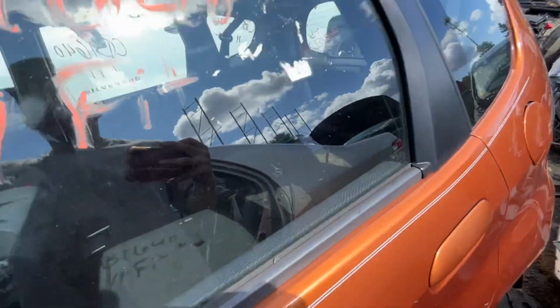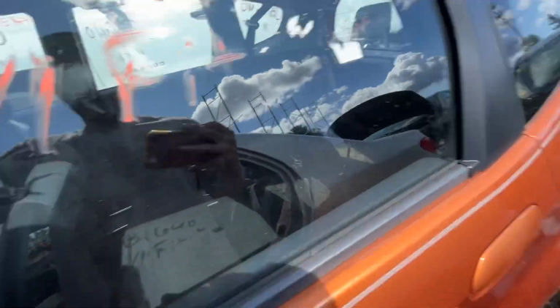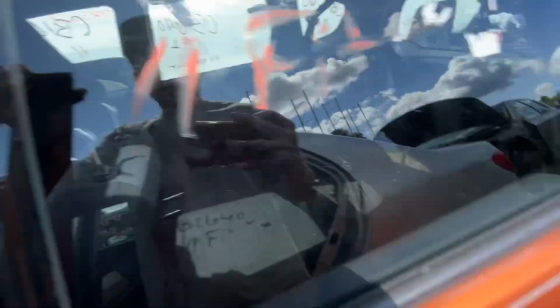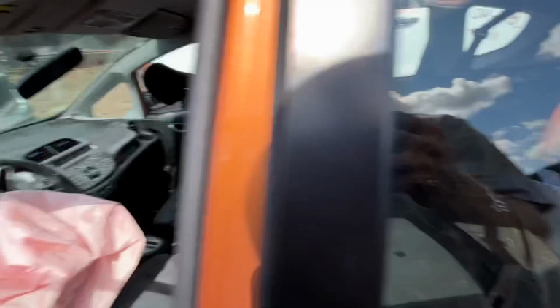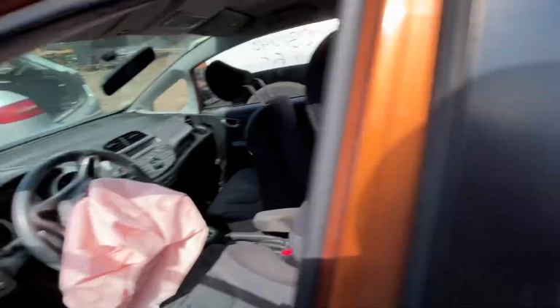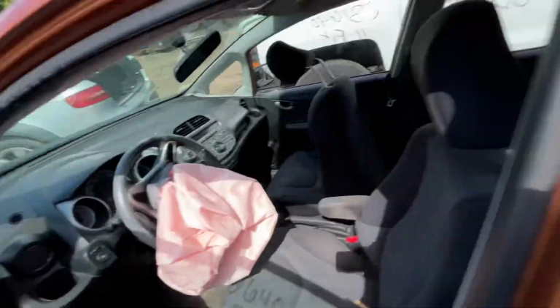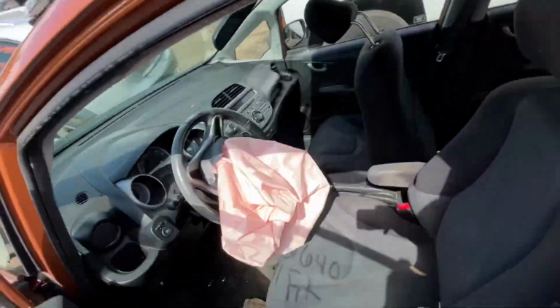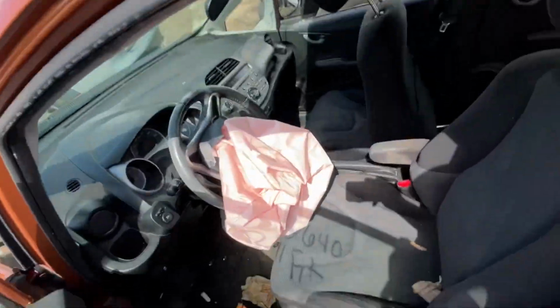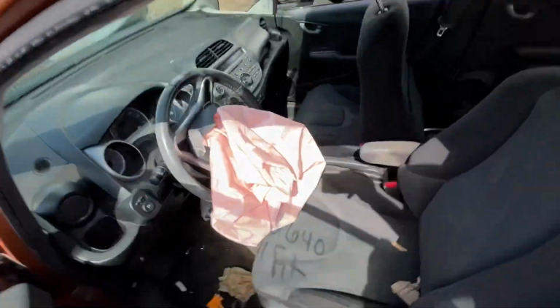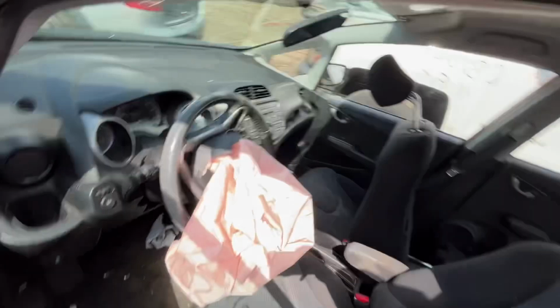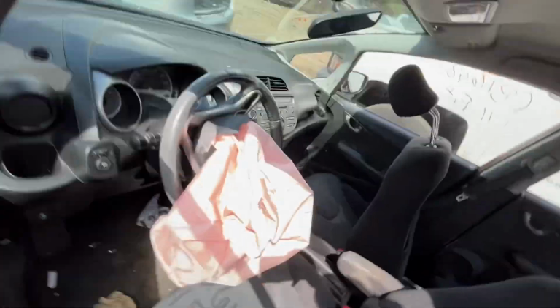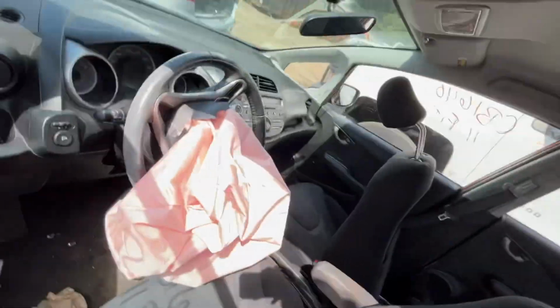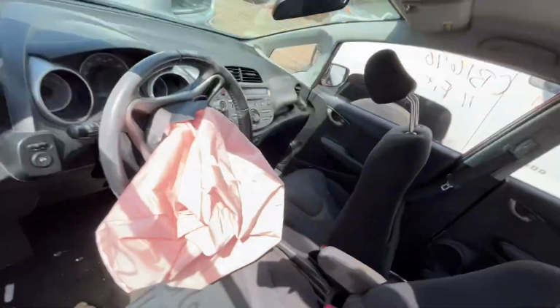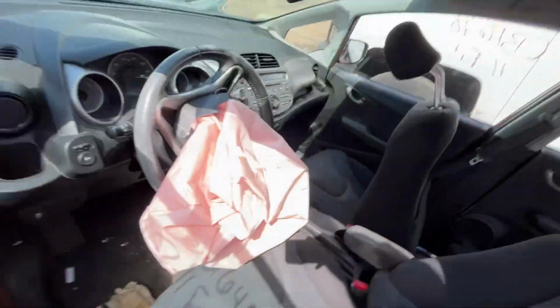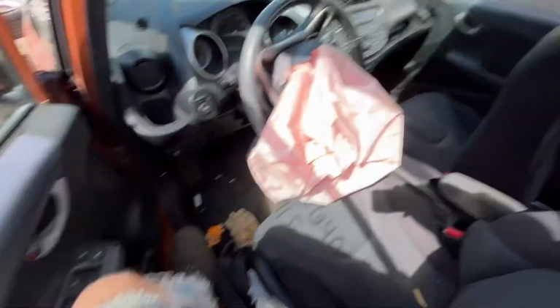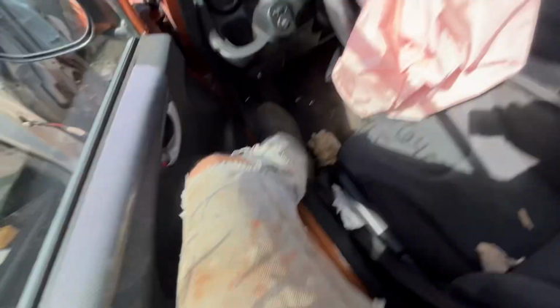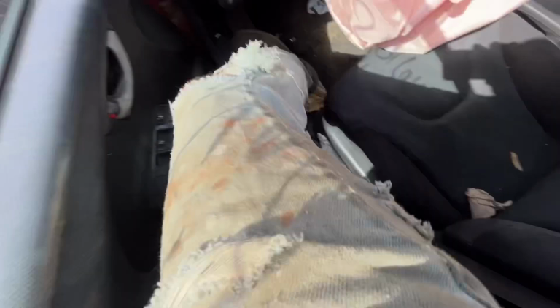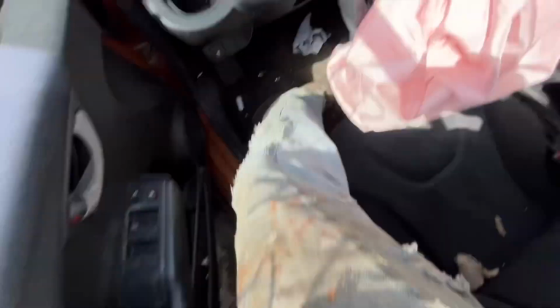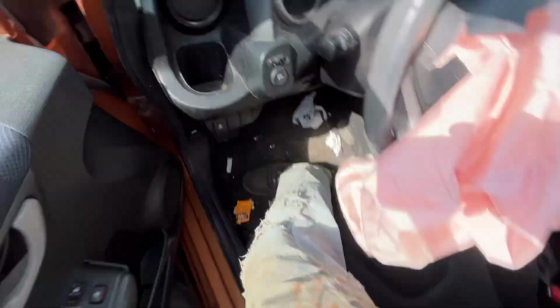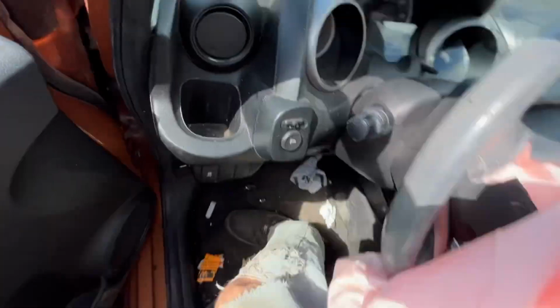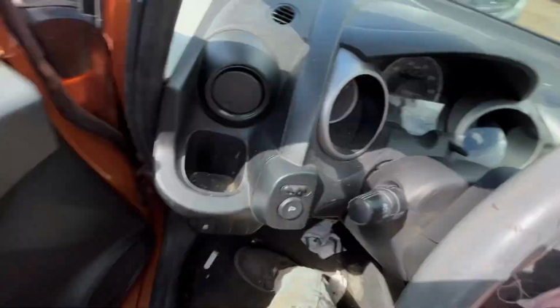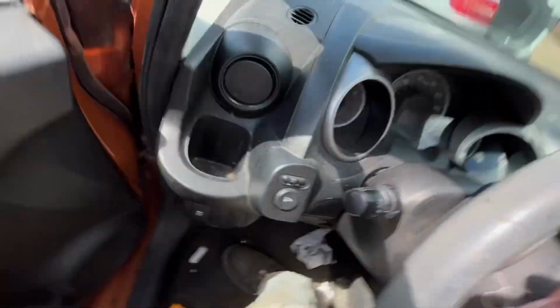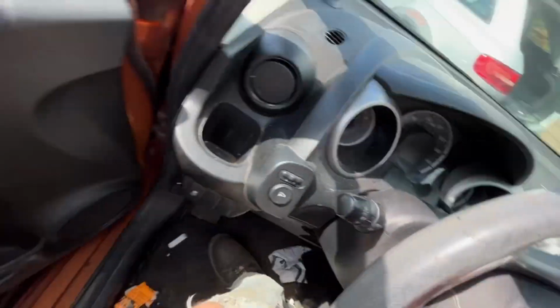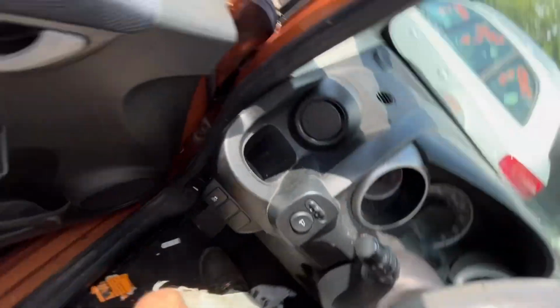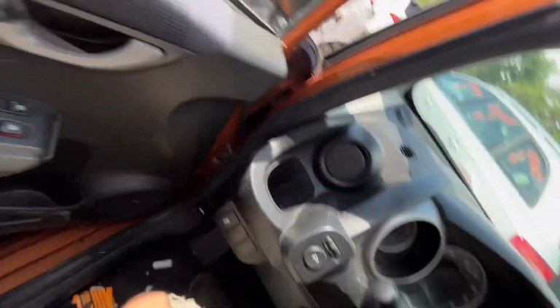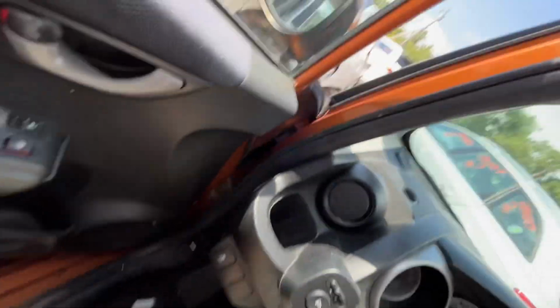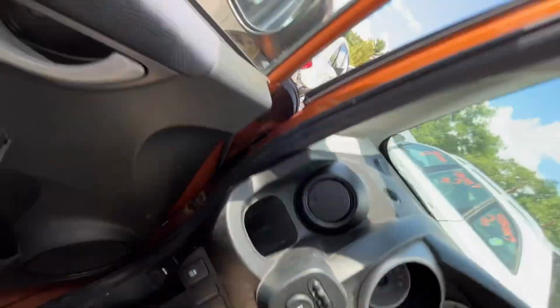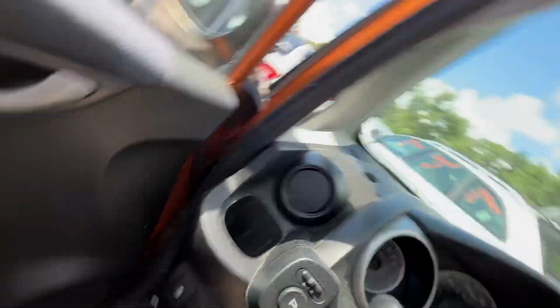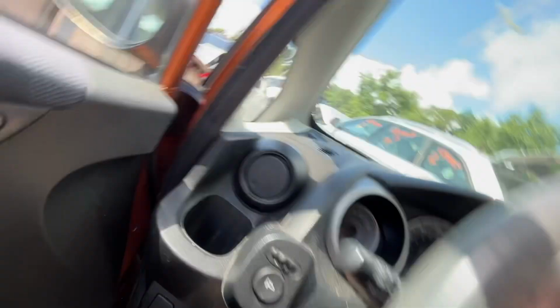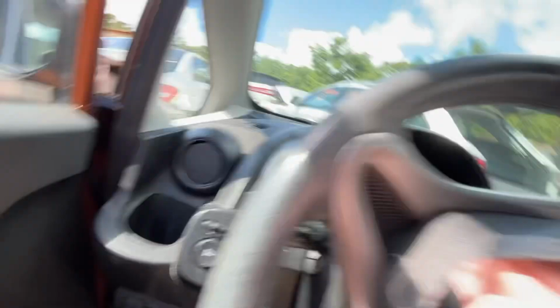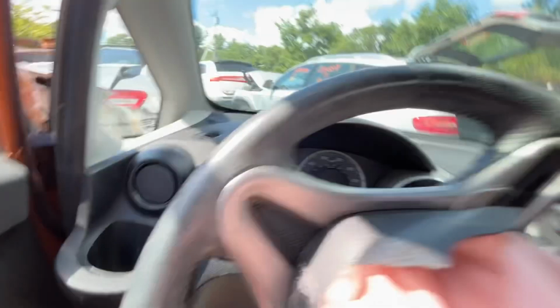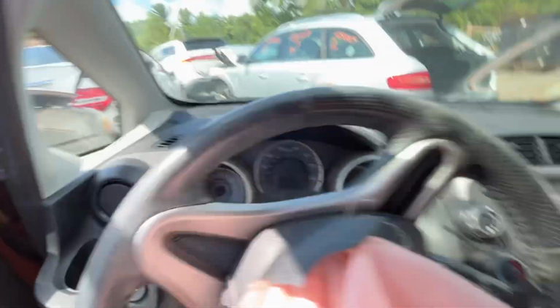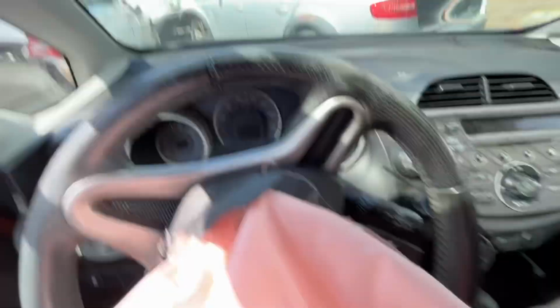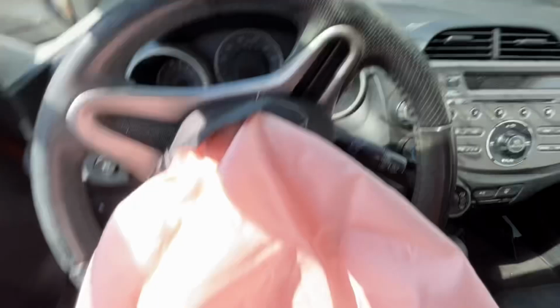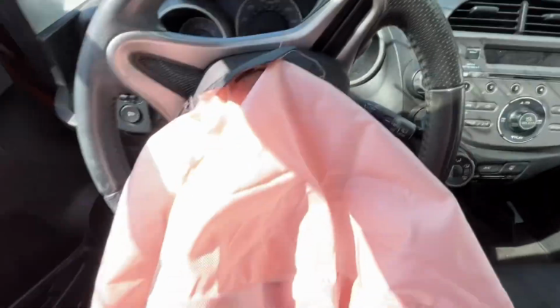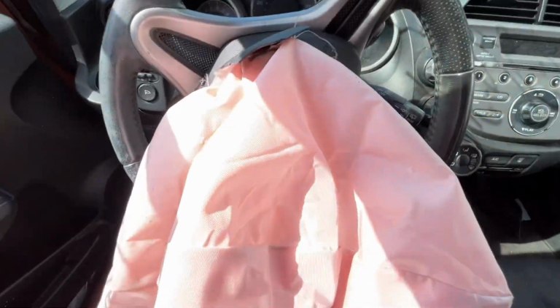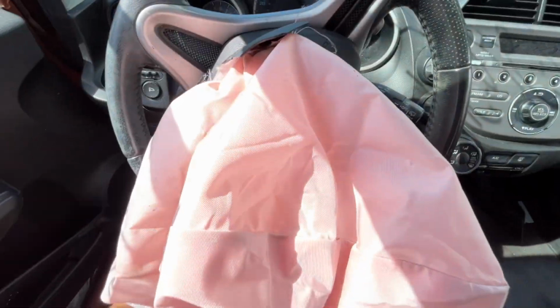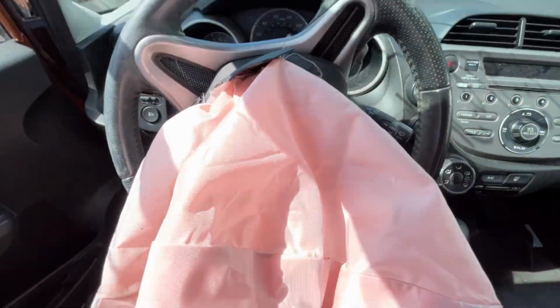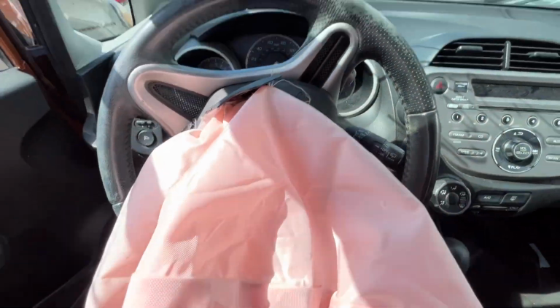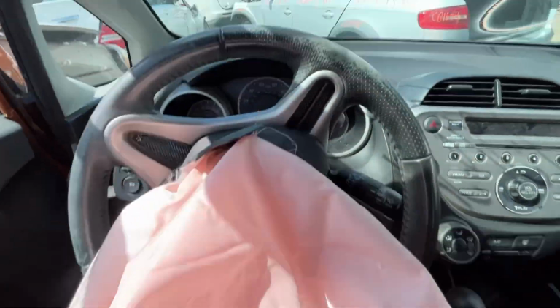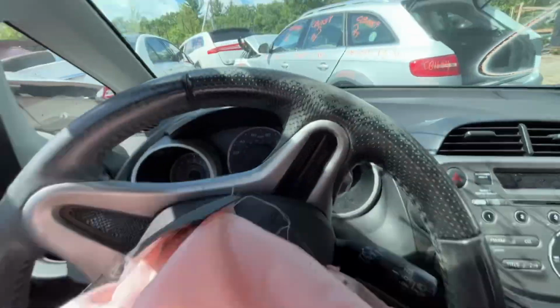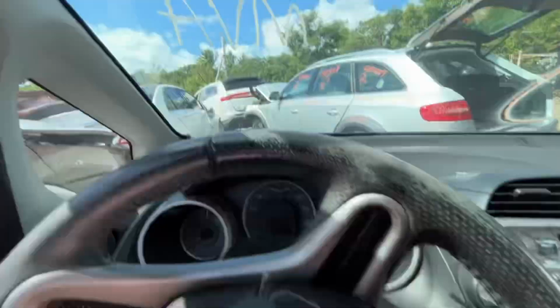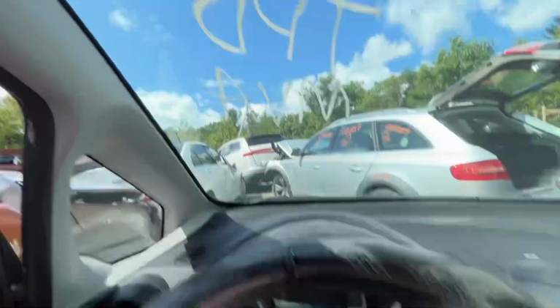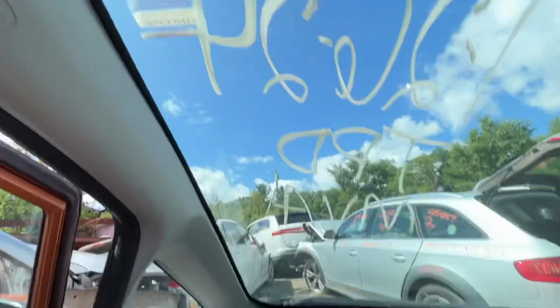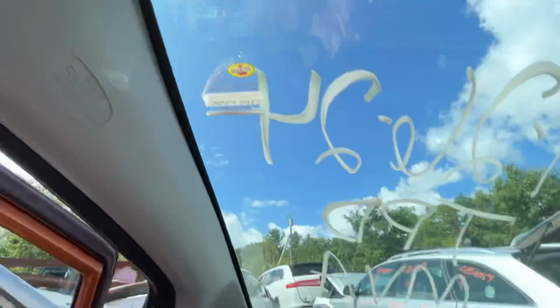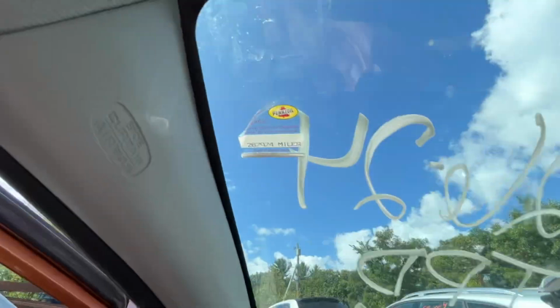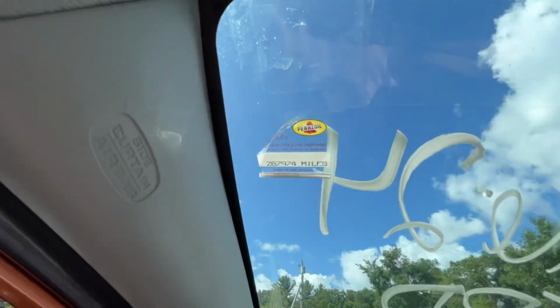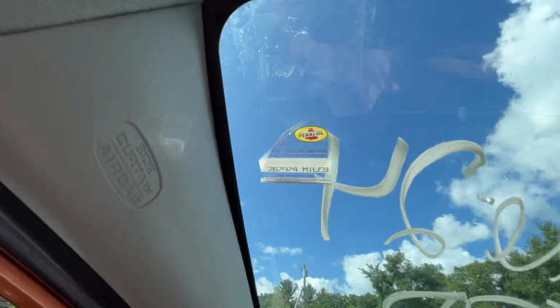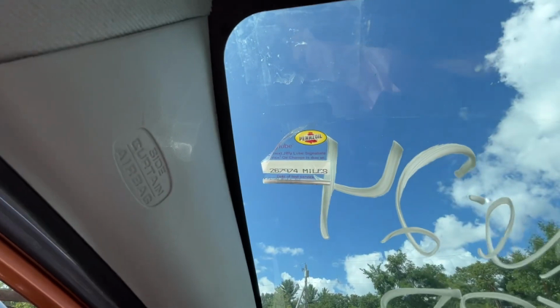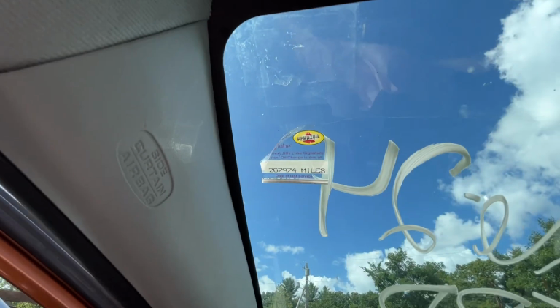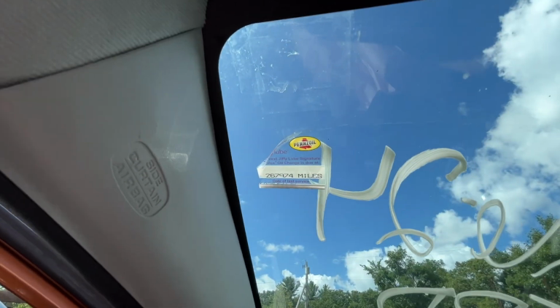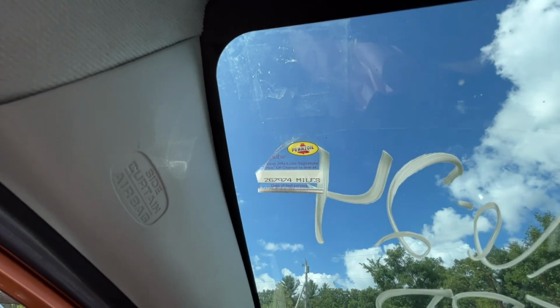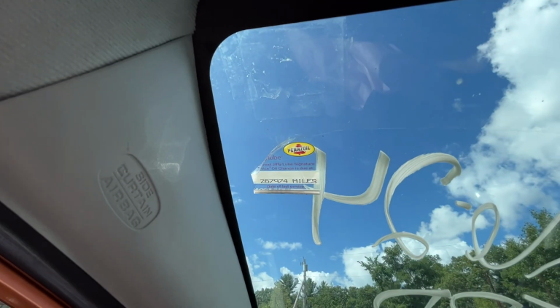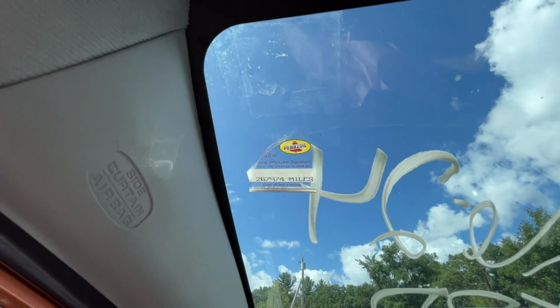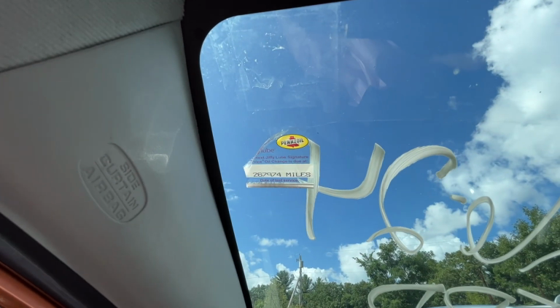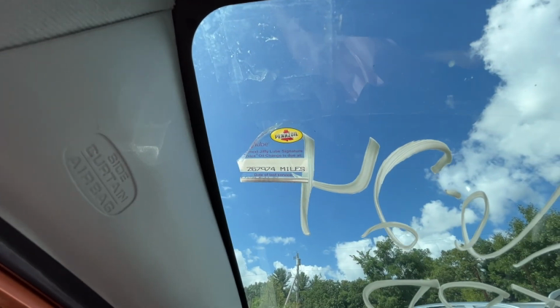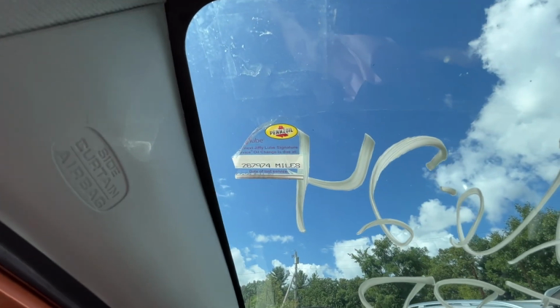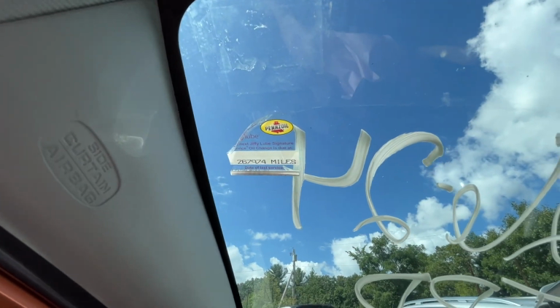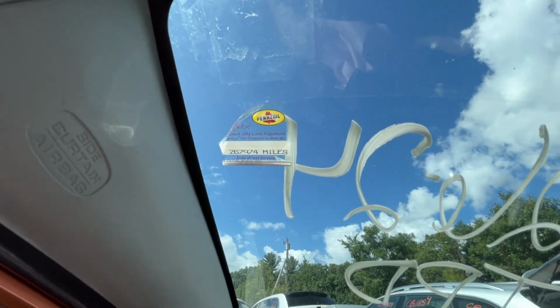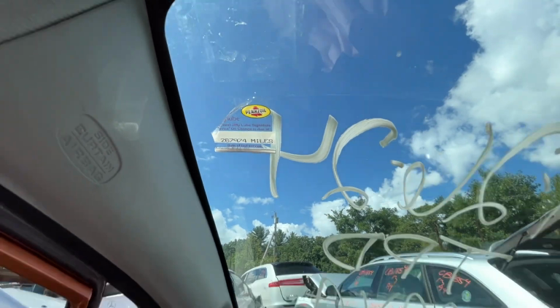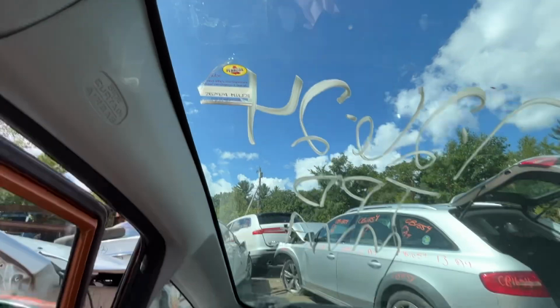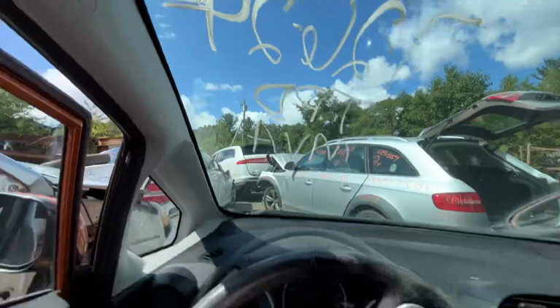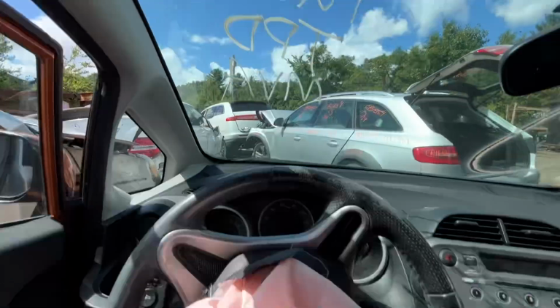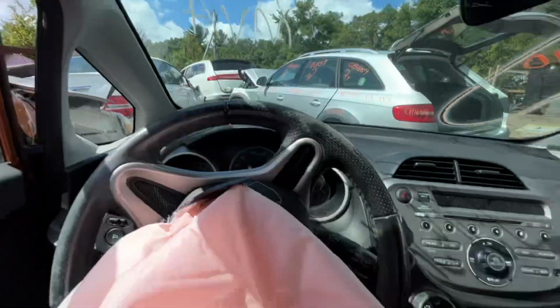Again, car starts with no key. Those are the stickers for the mileage — airbag went off. 267,000 miles. Looks good.